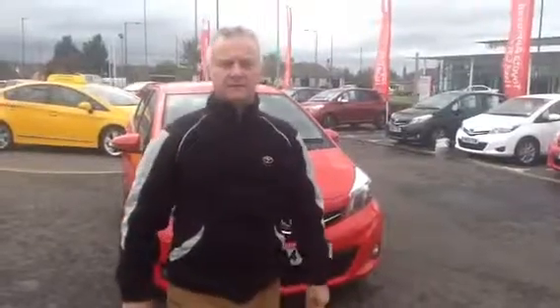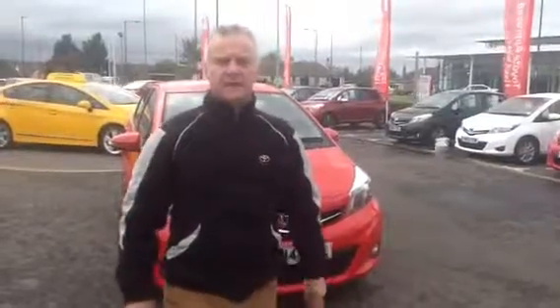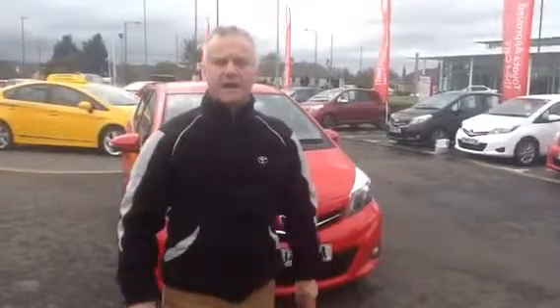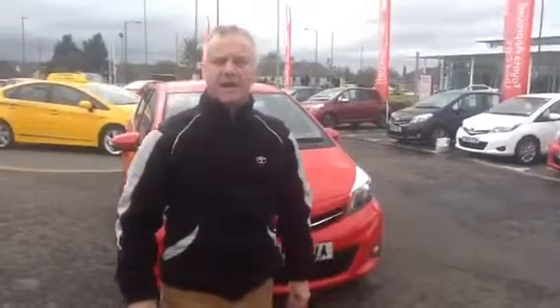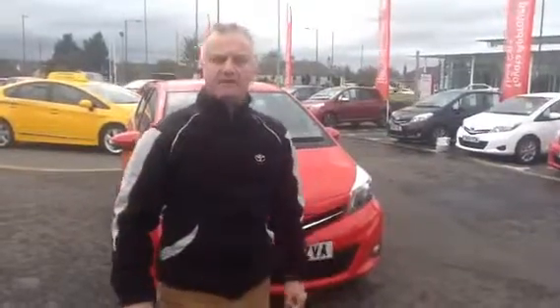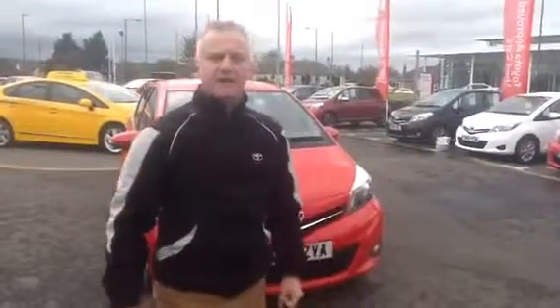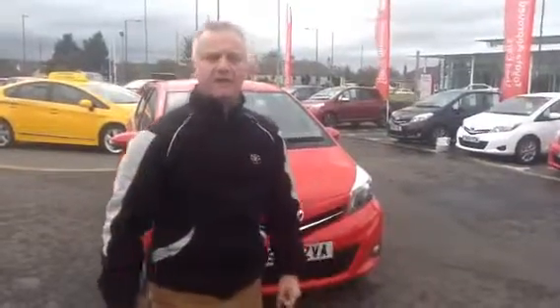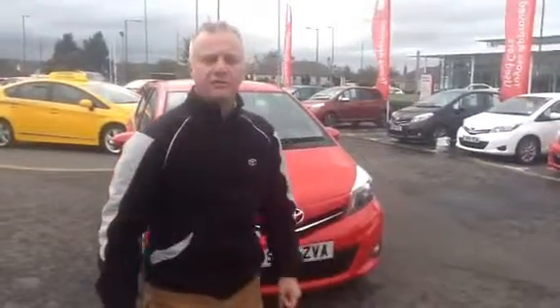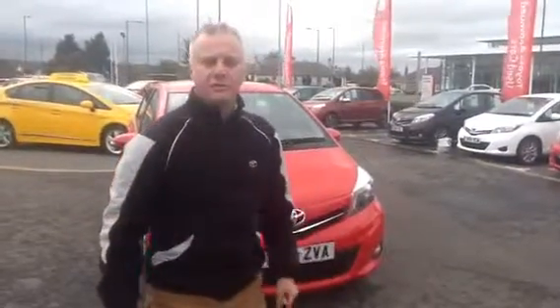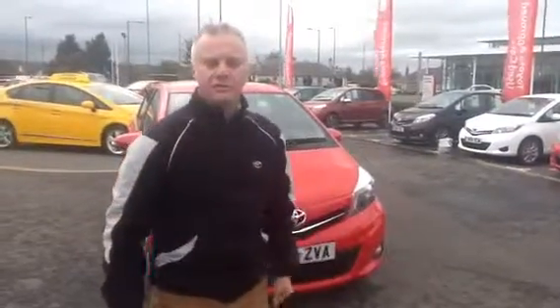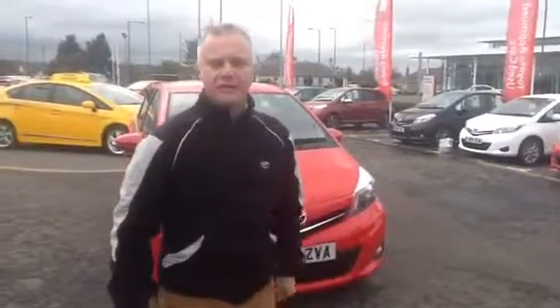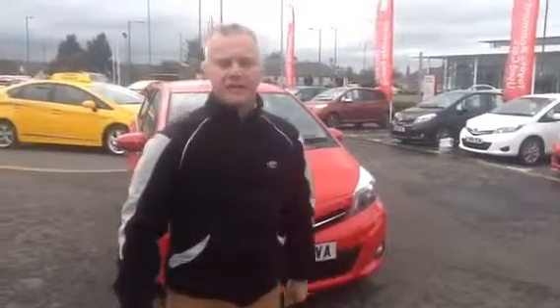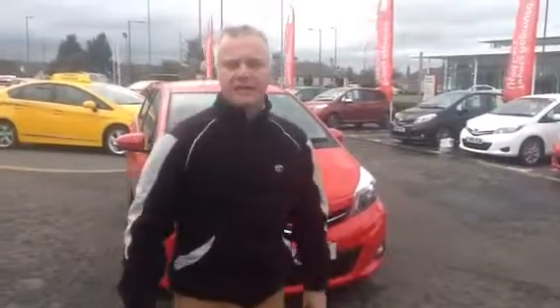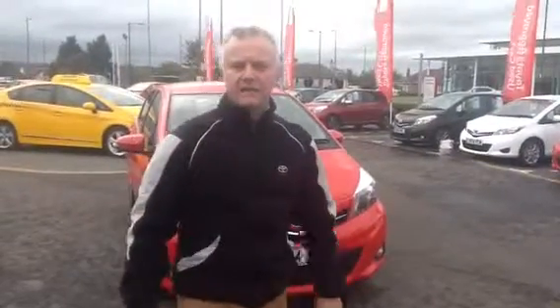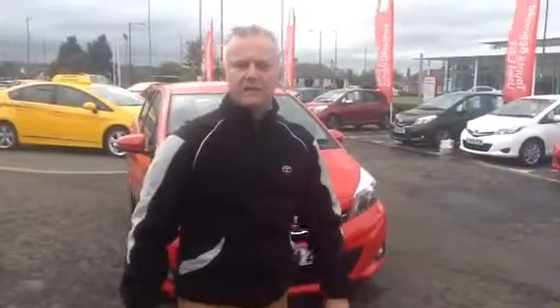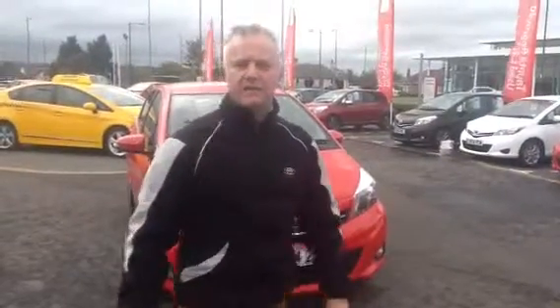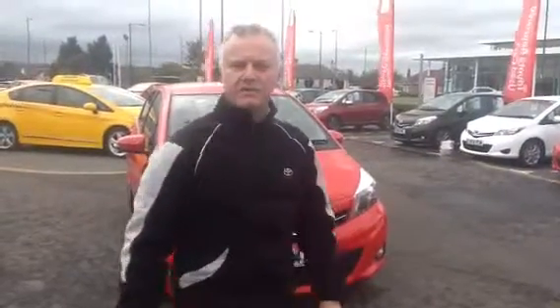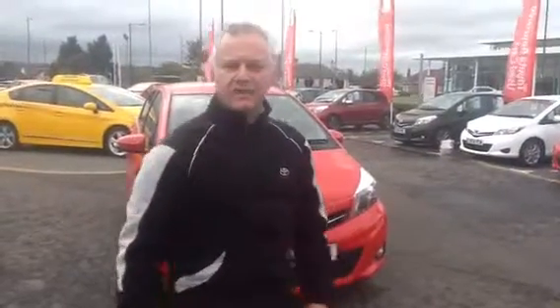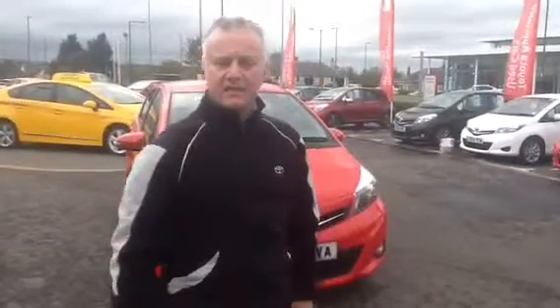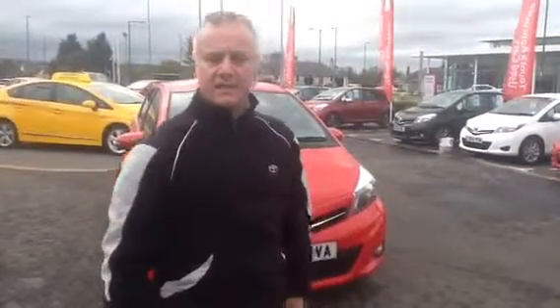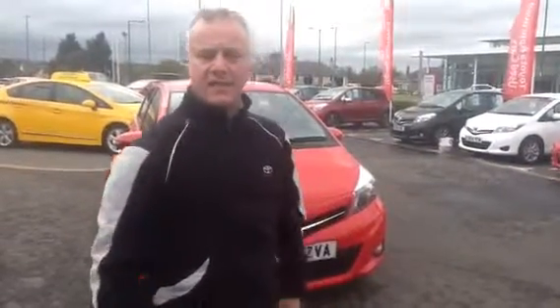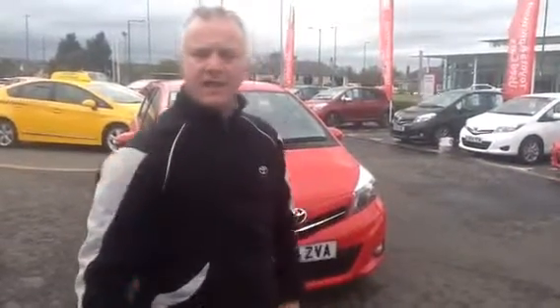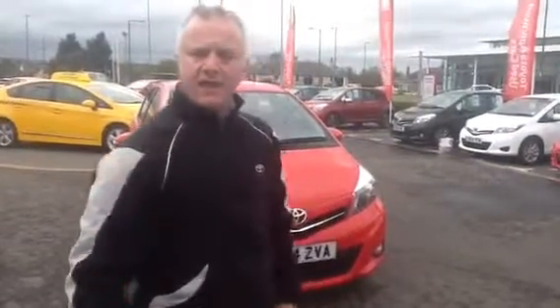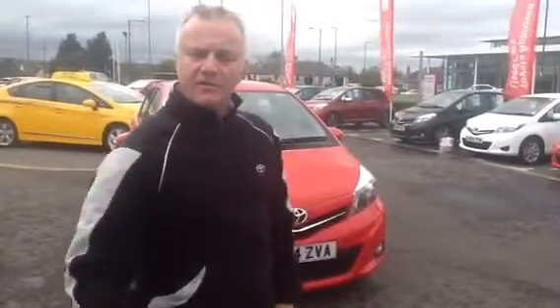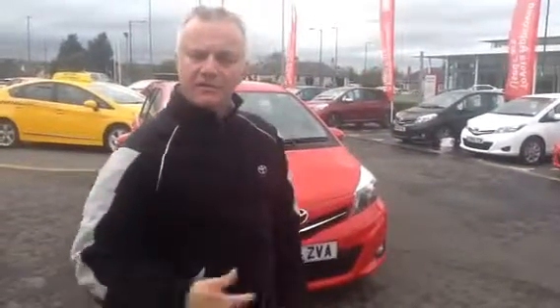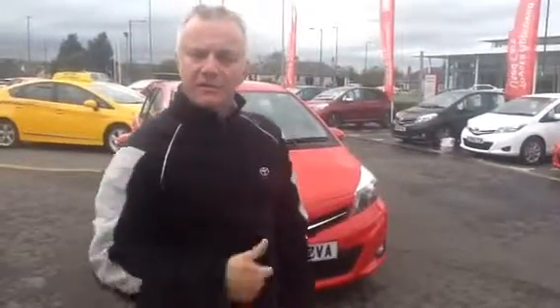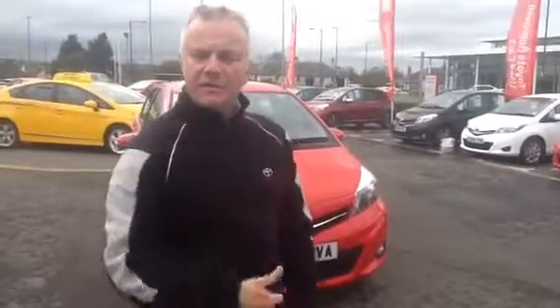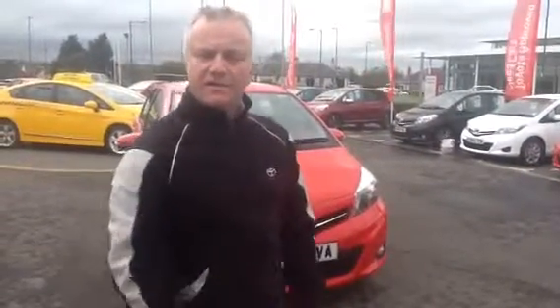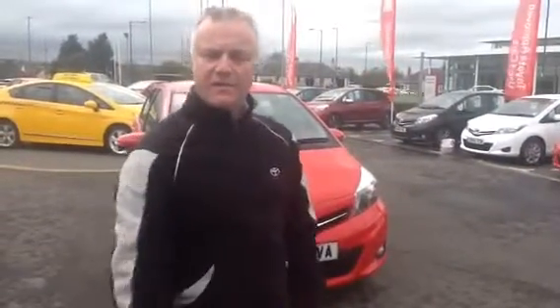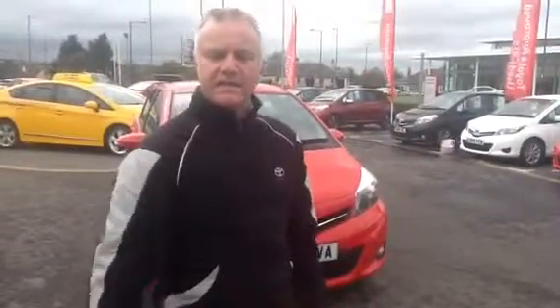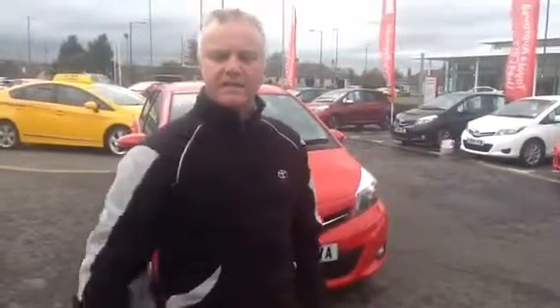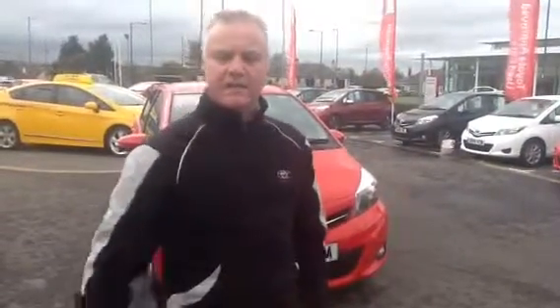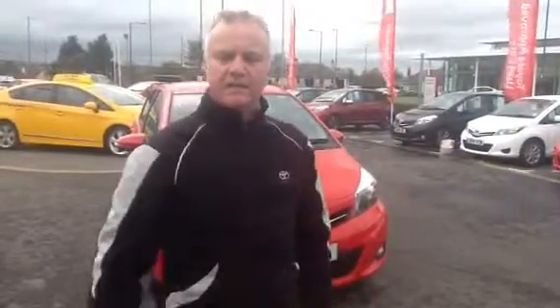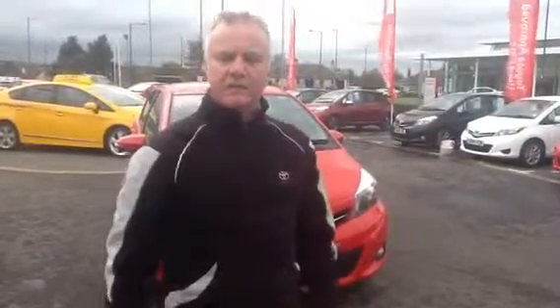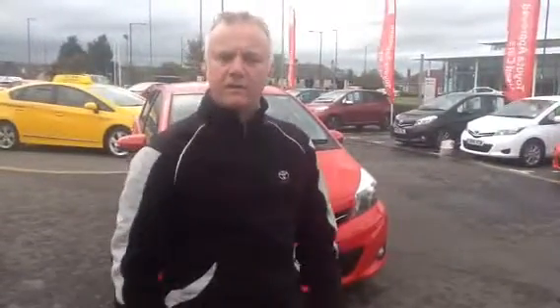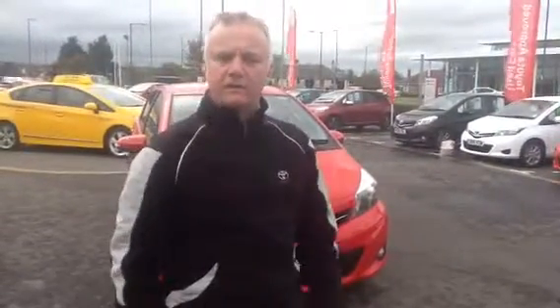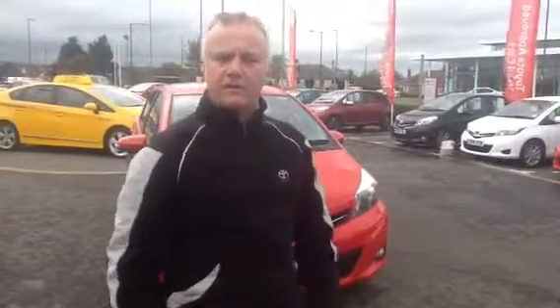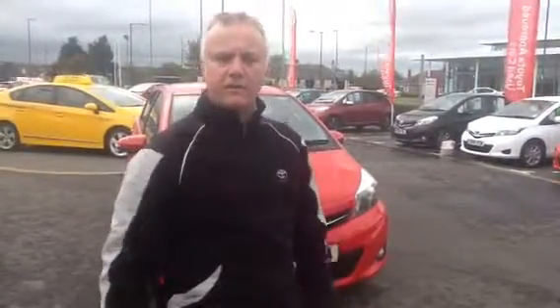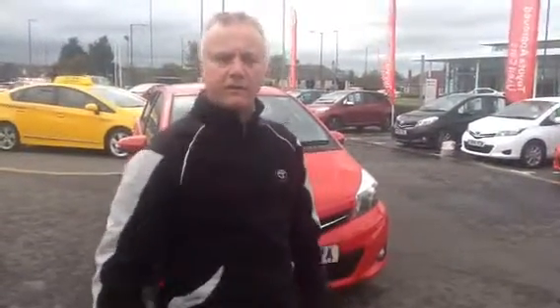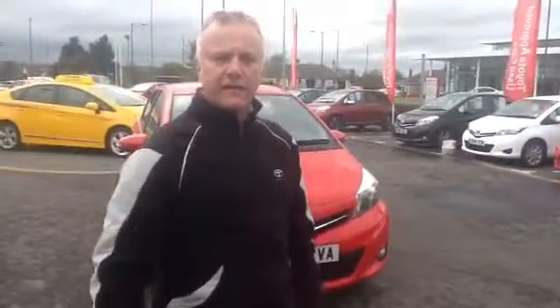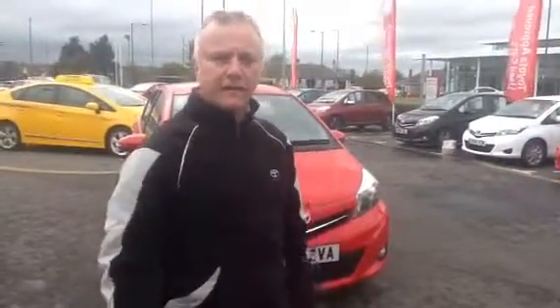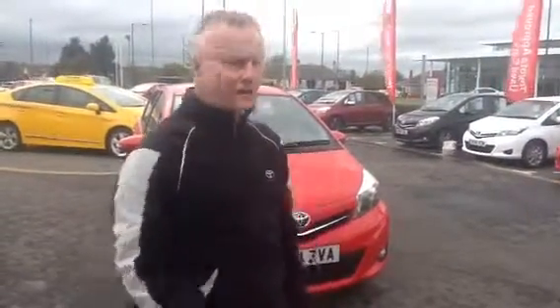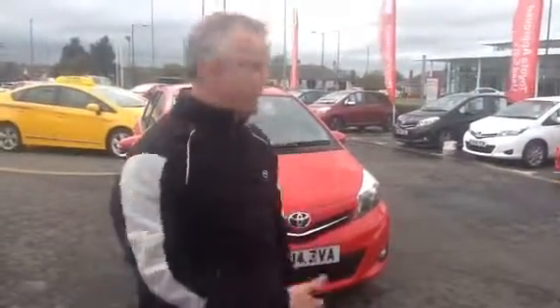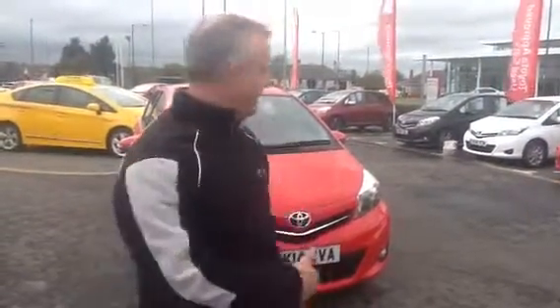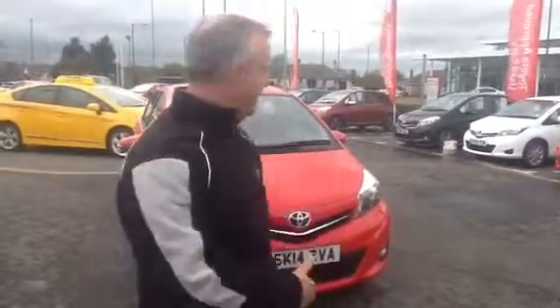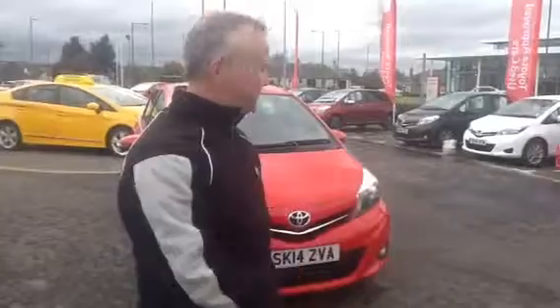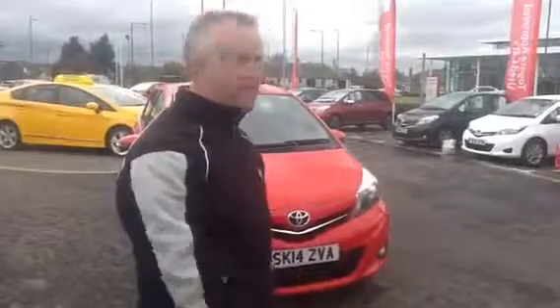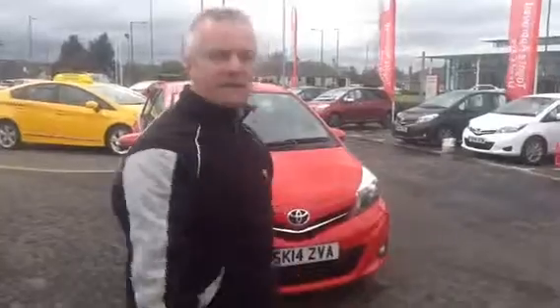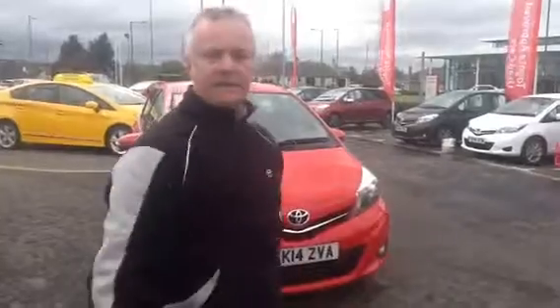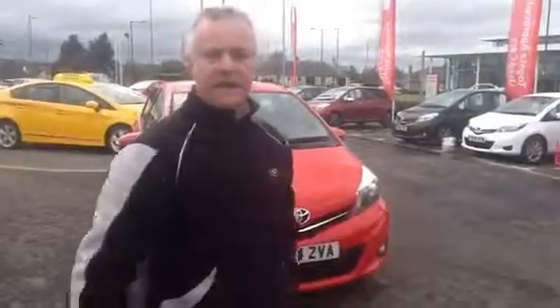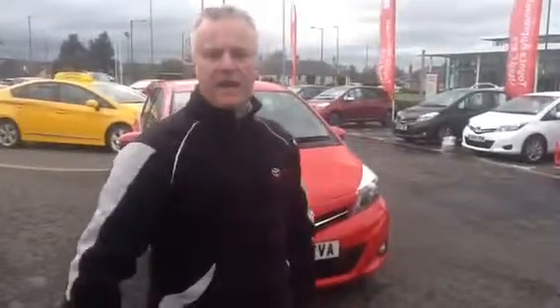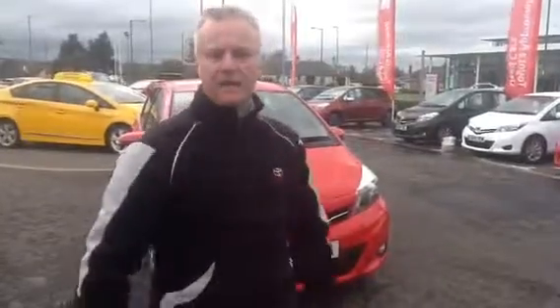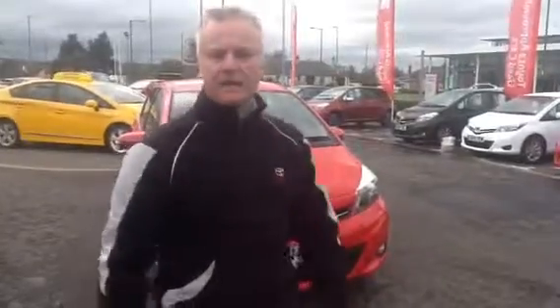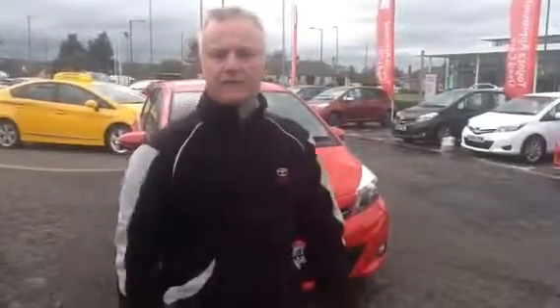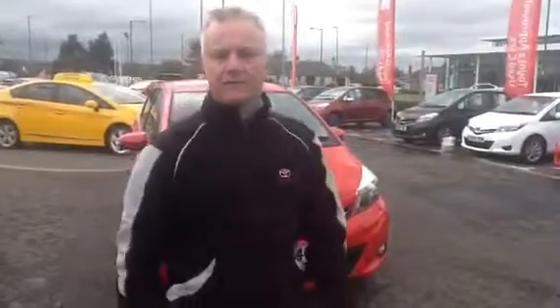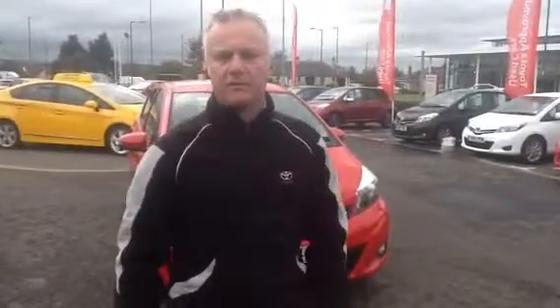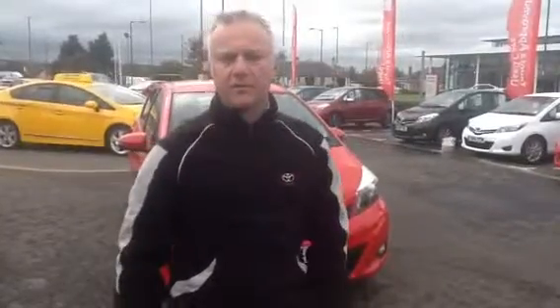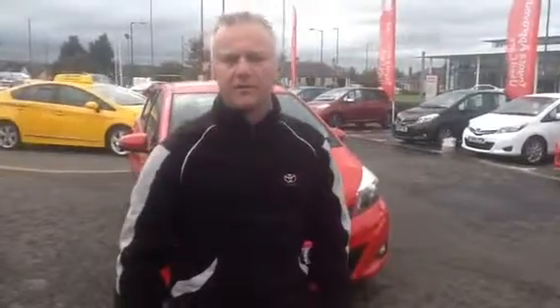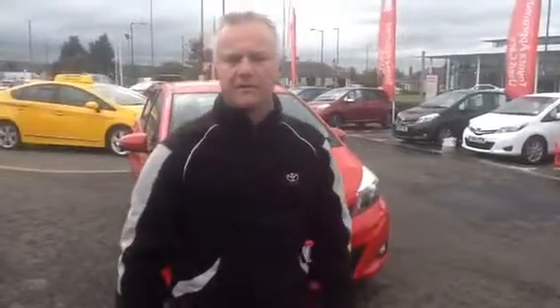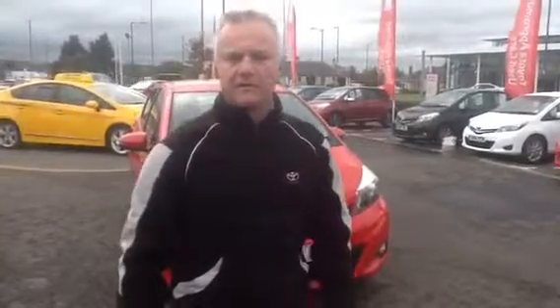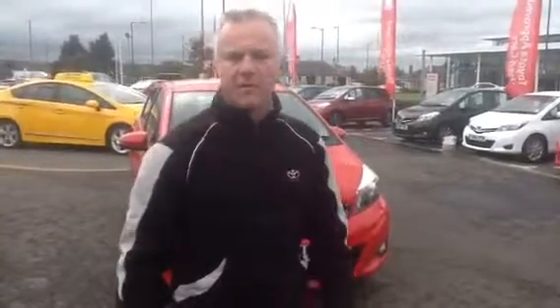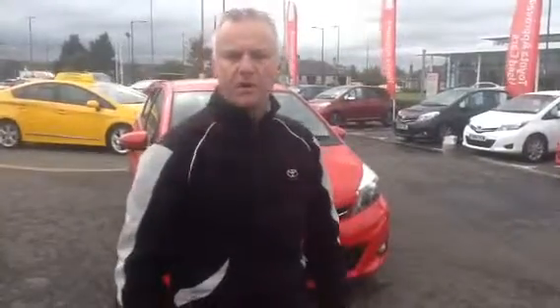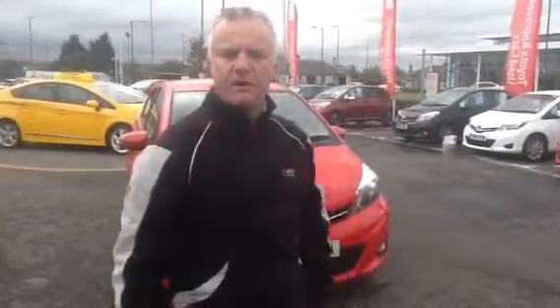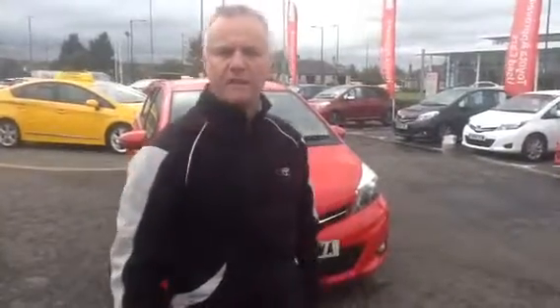Hi Matthew, it's Craig at Triorta here. I'm going to send you down a wee video link regarding your car that you were looking at this morning.